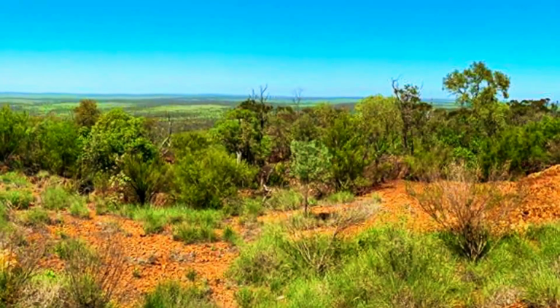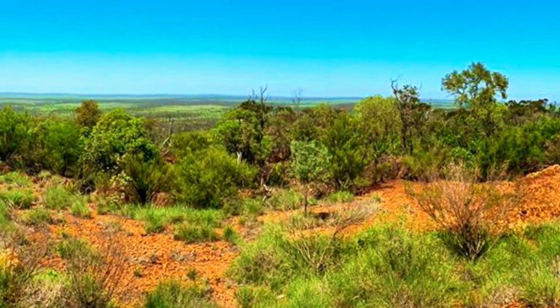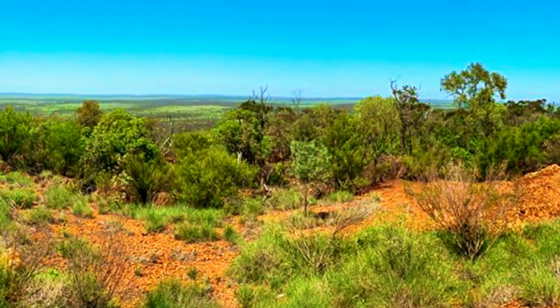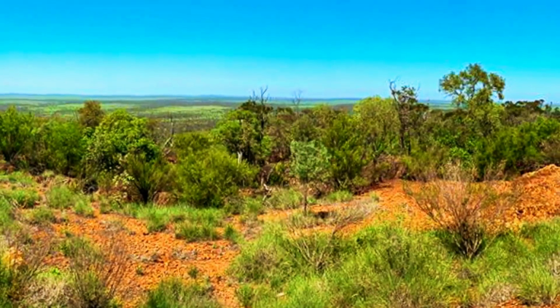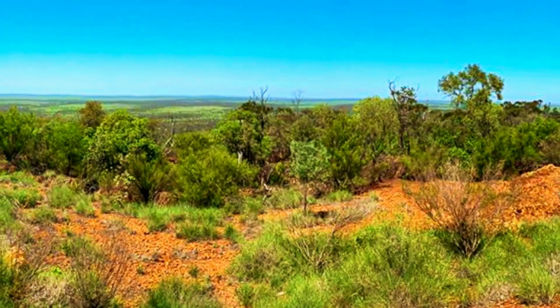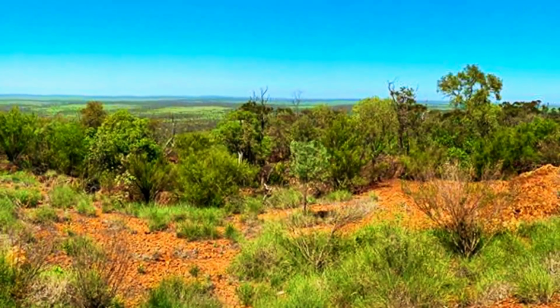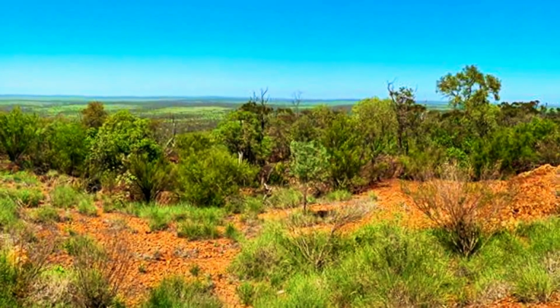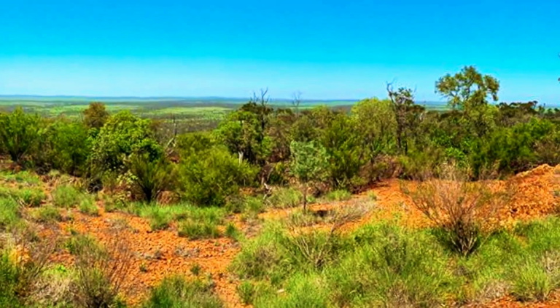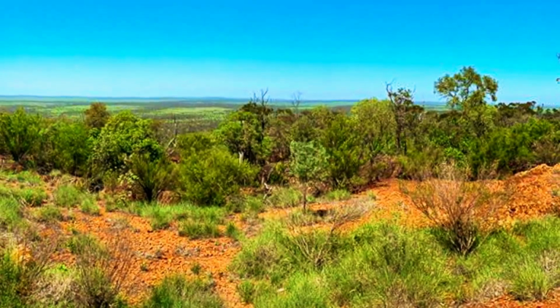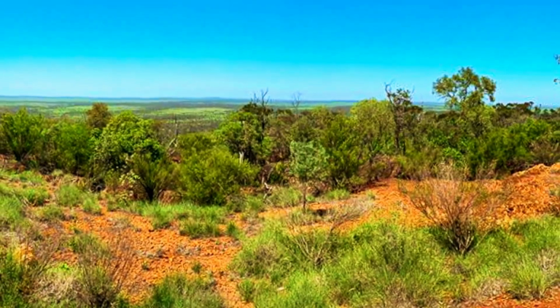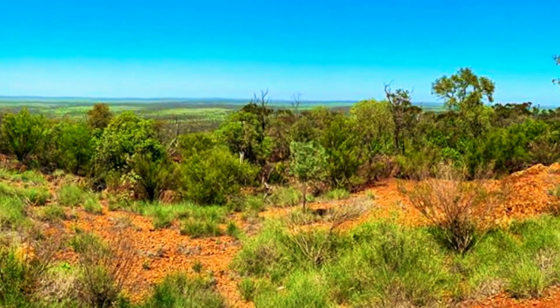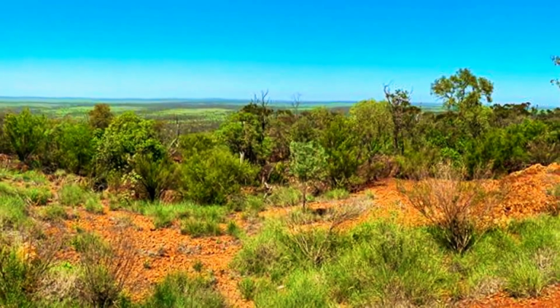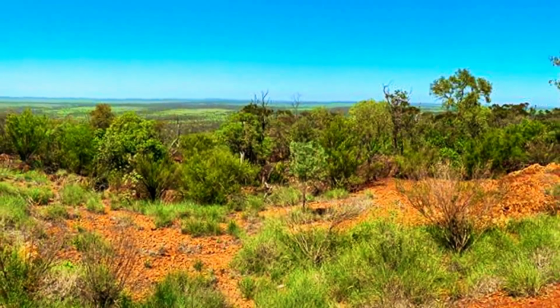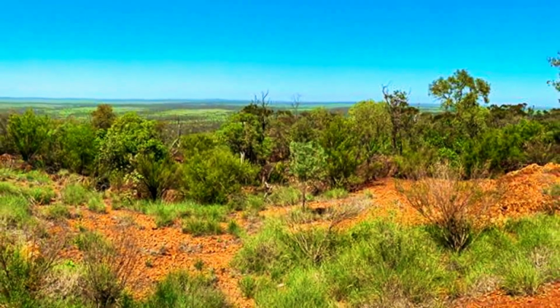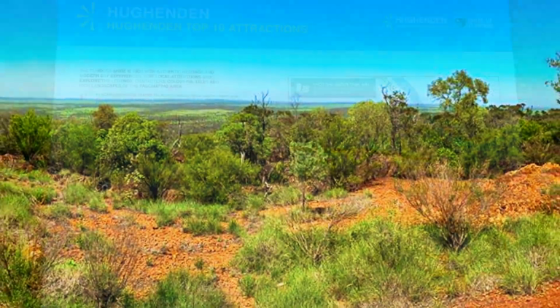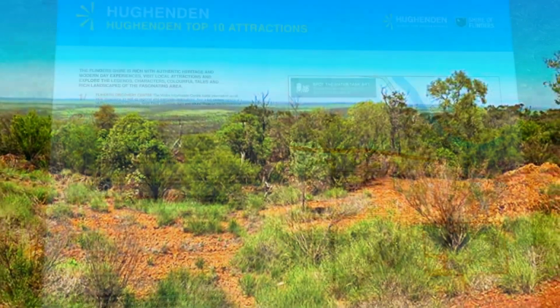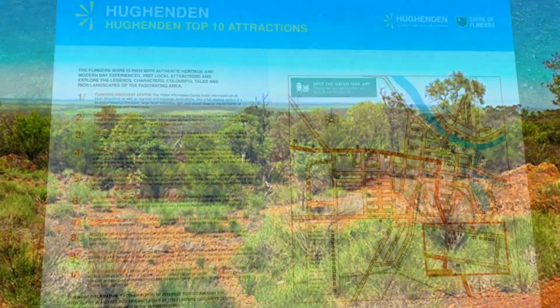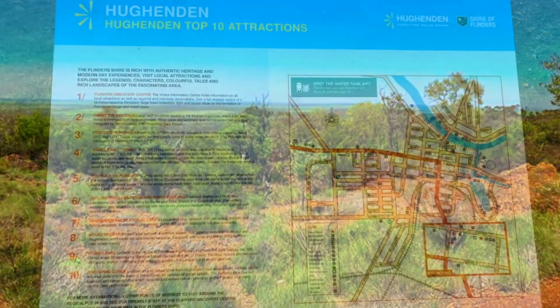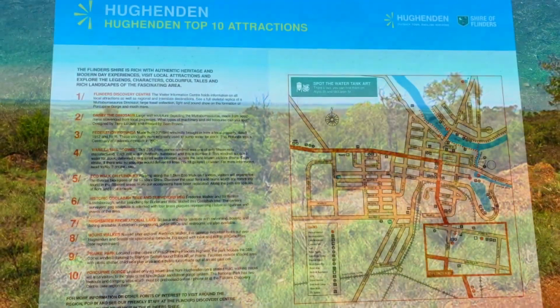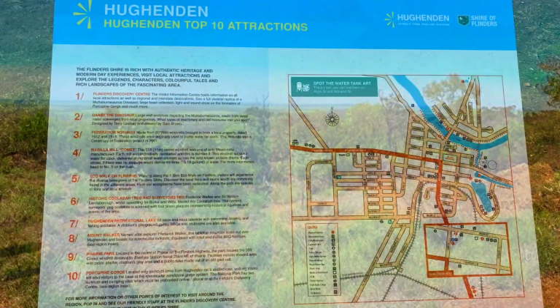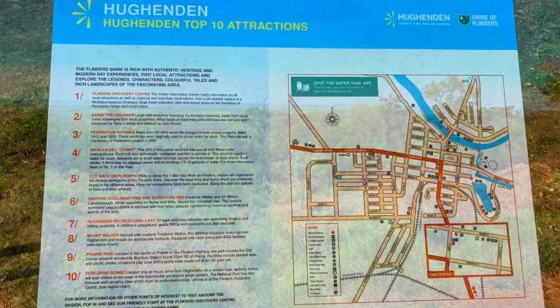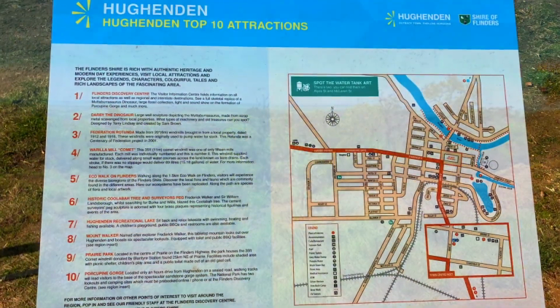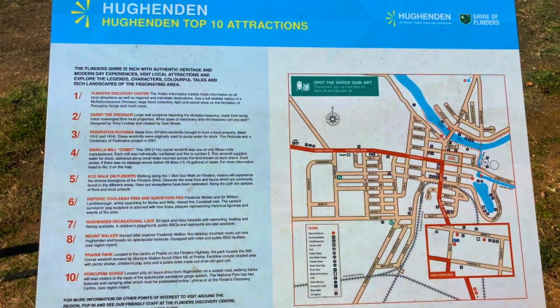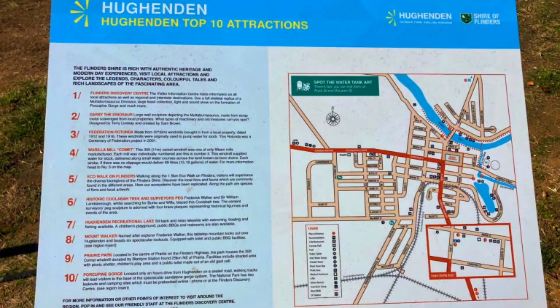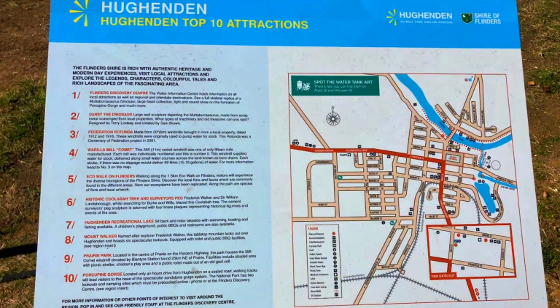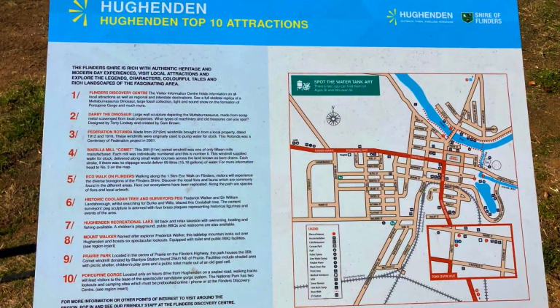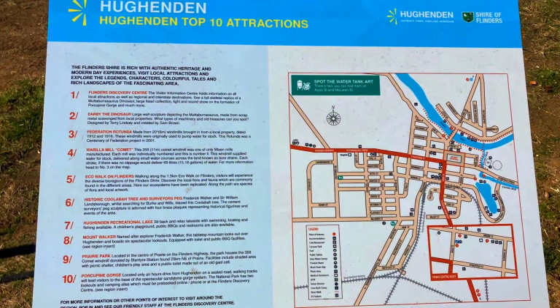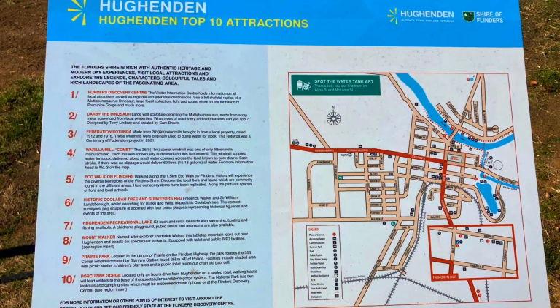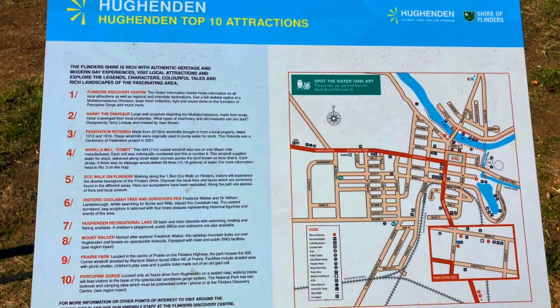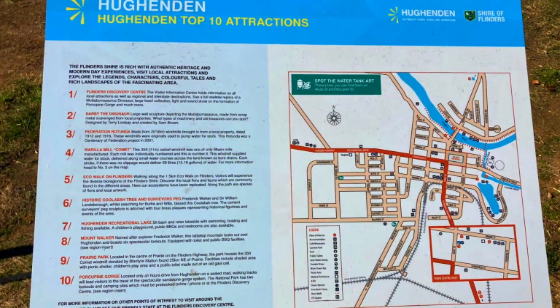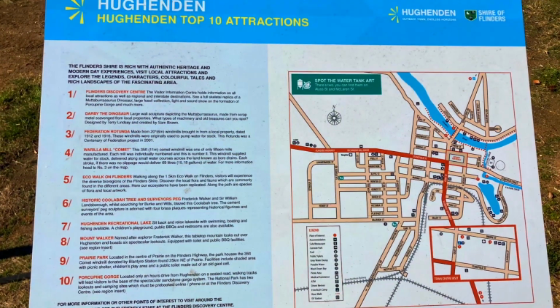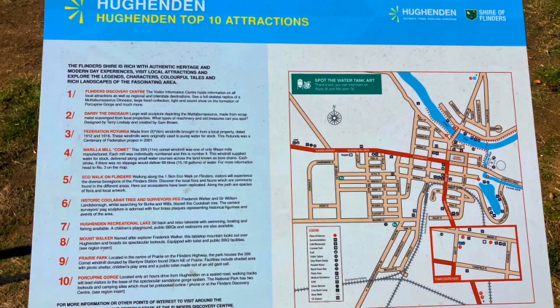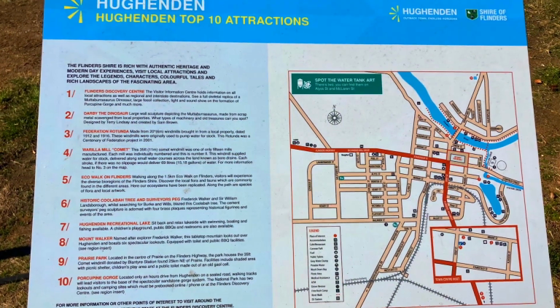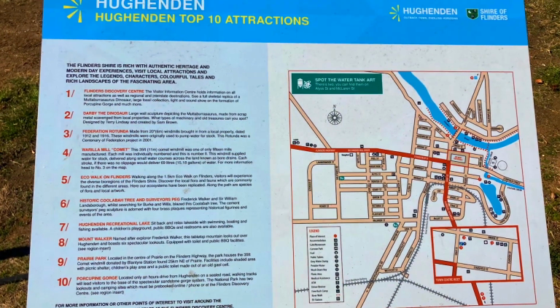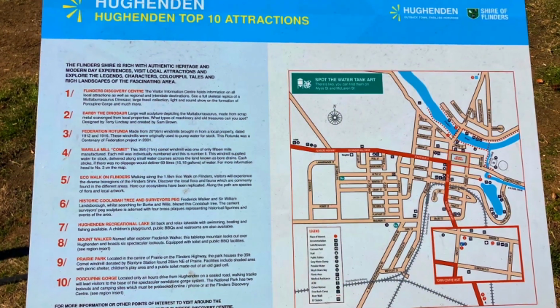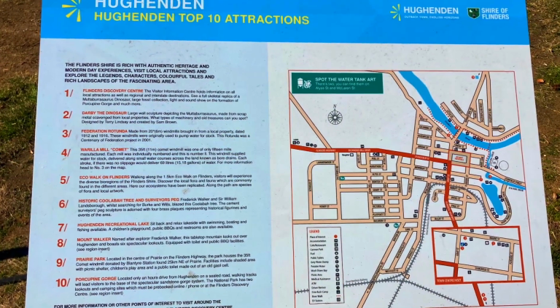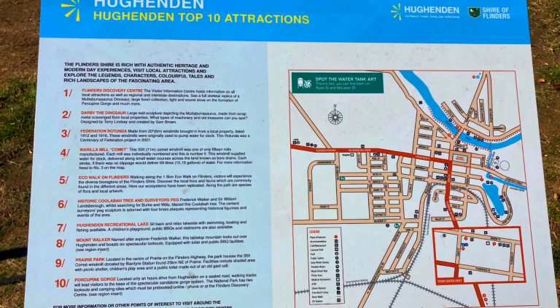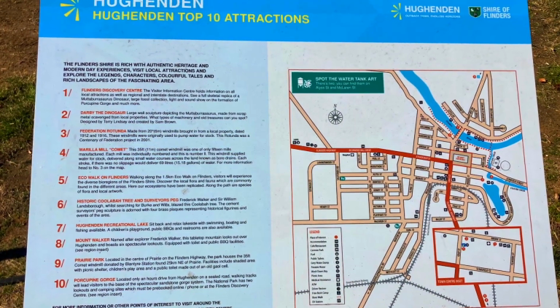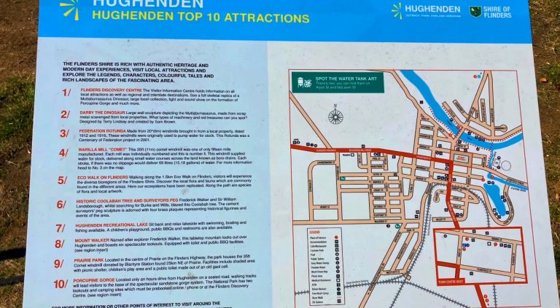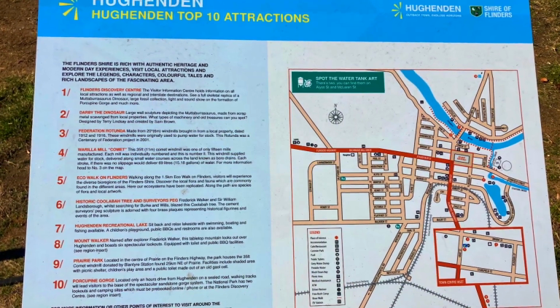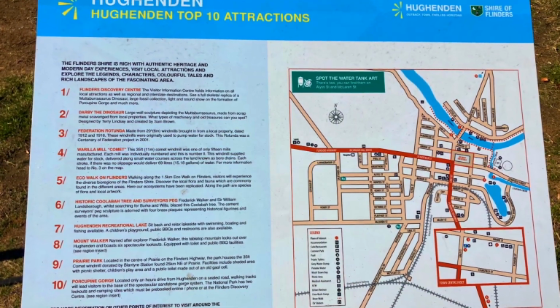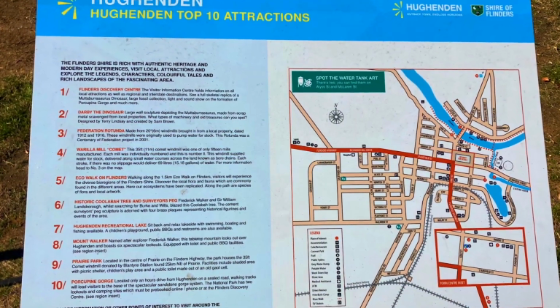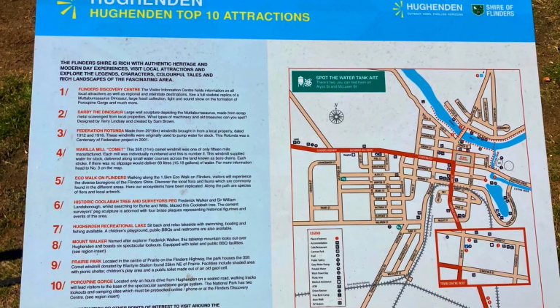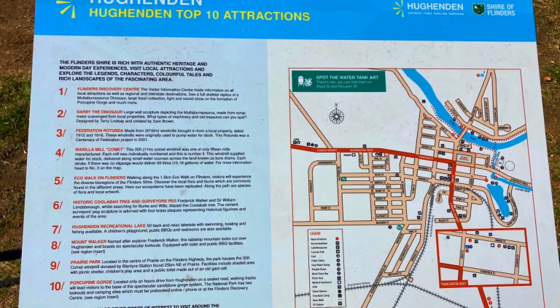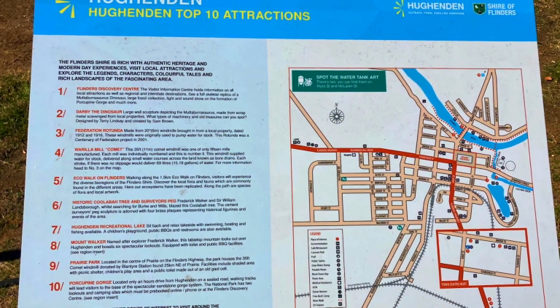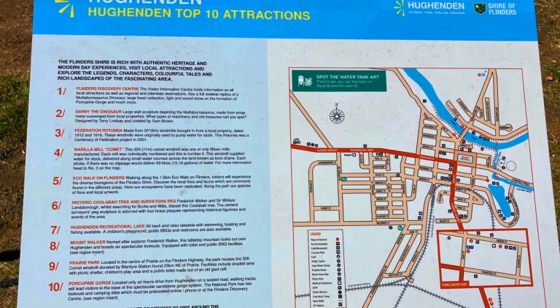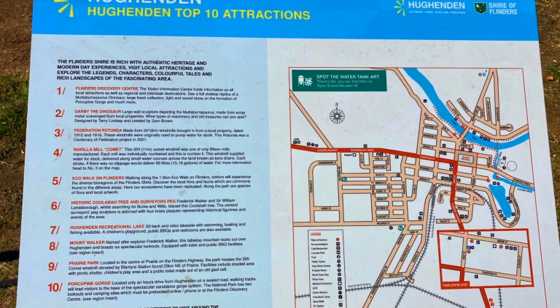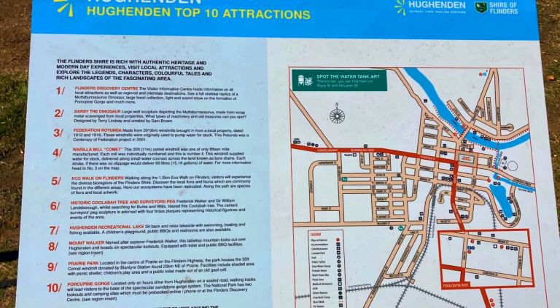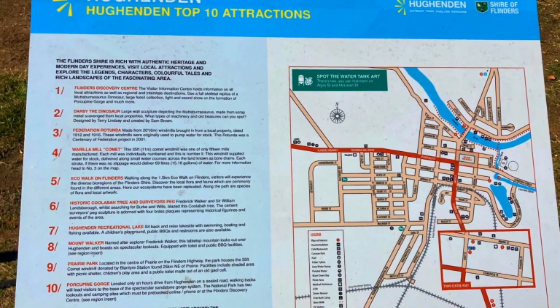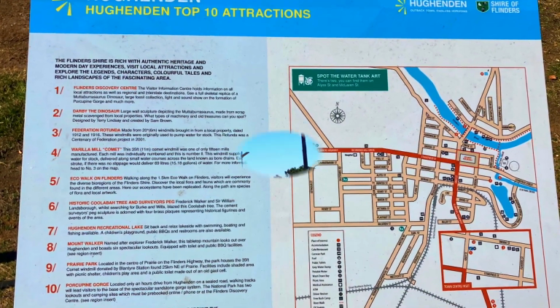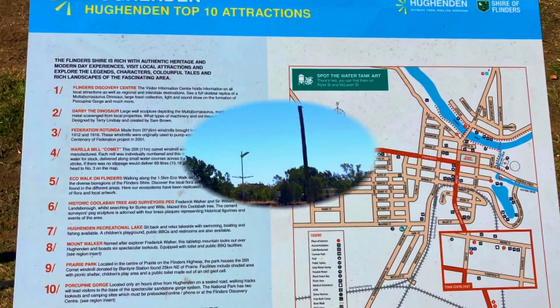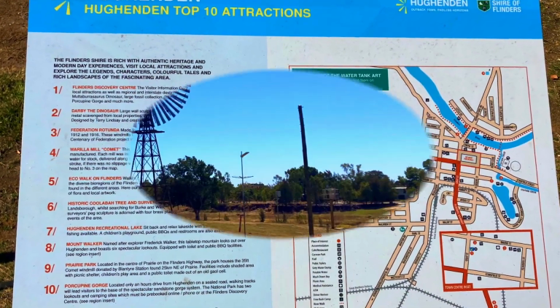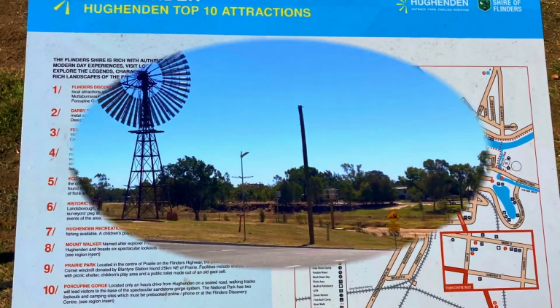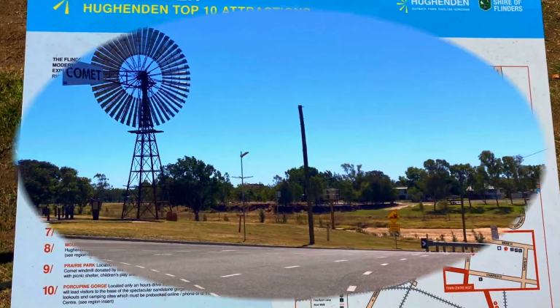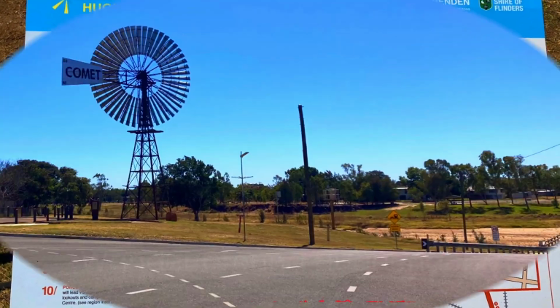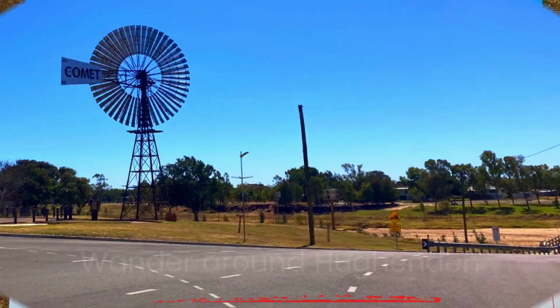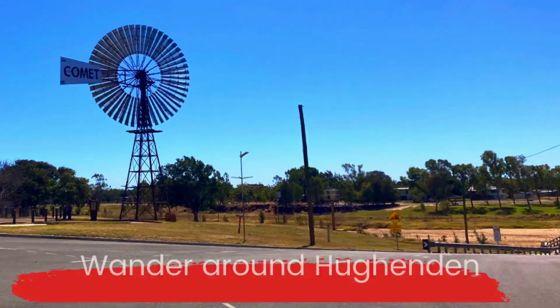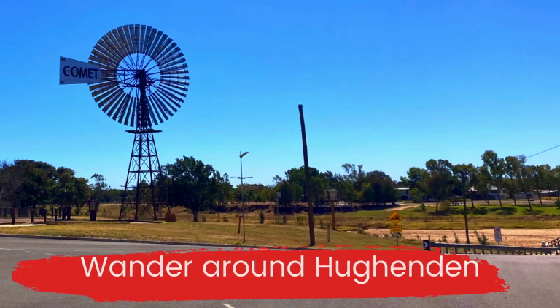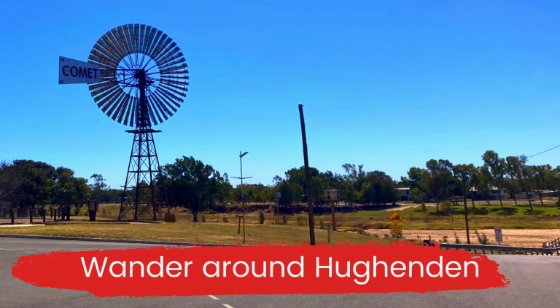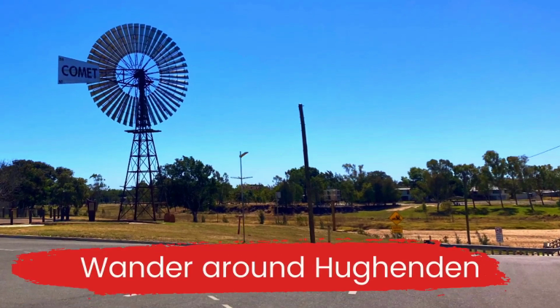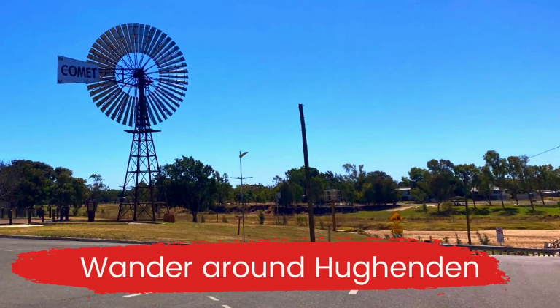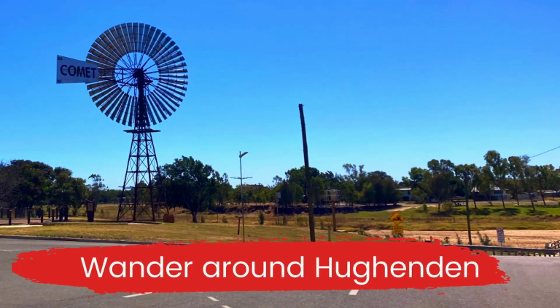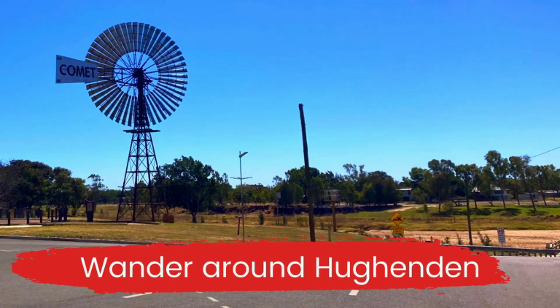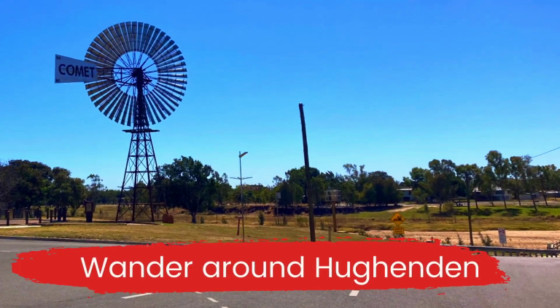If you want more places to wander, explore and discover, subscribe to our channel for new videos every week.